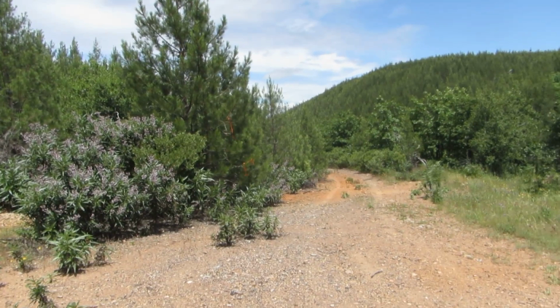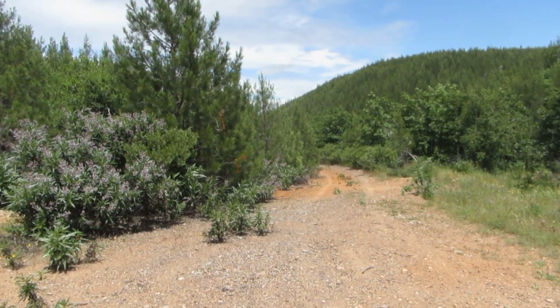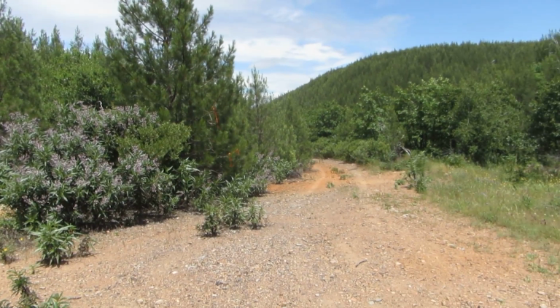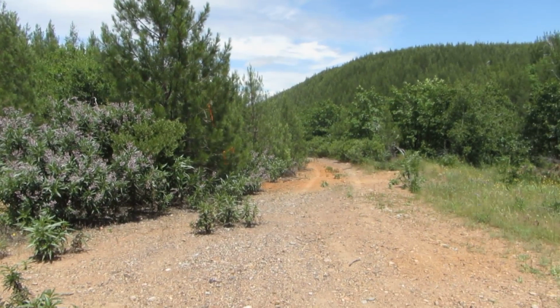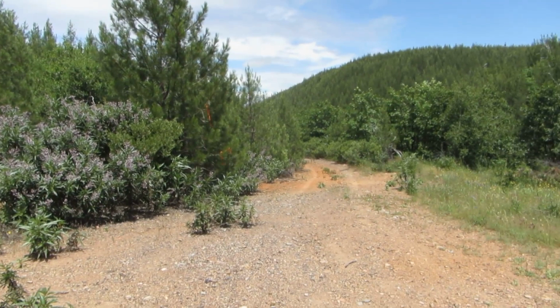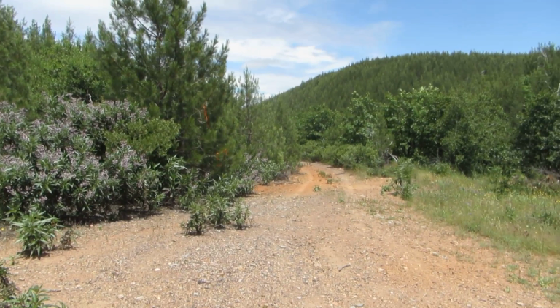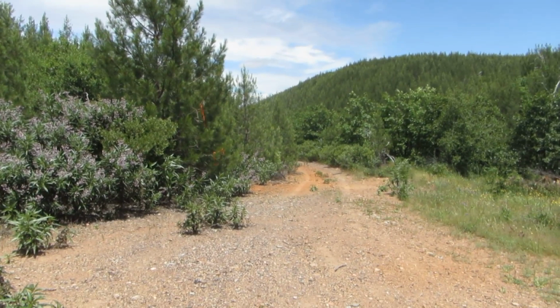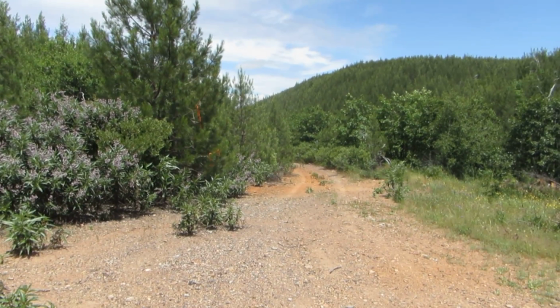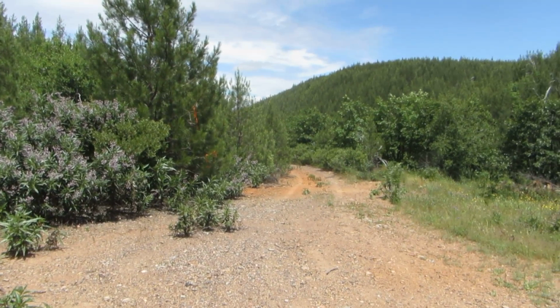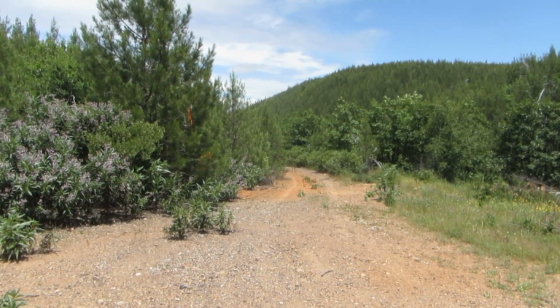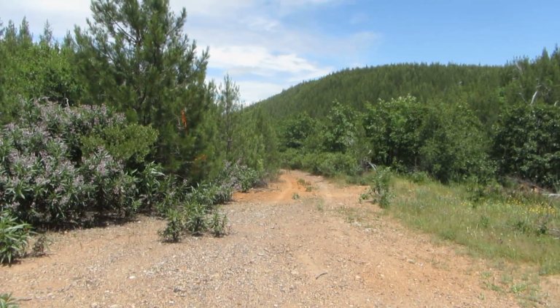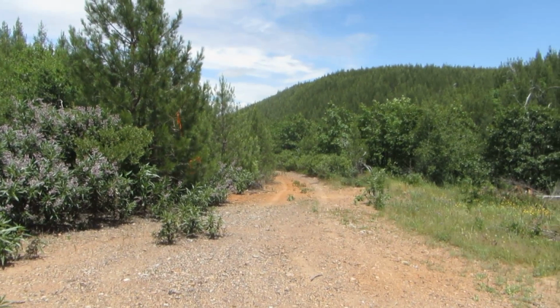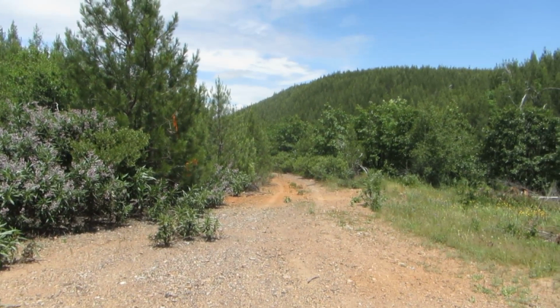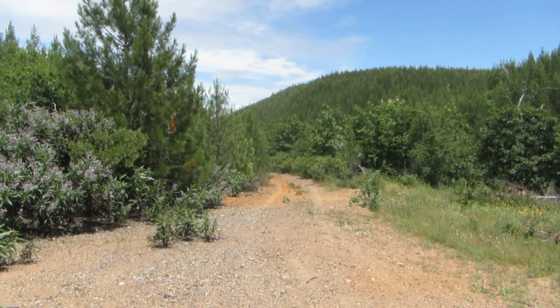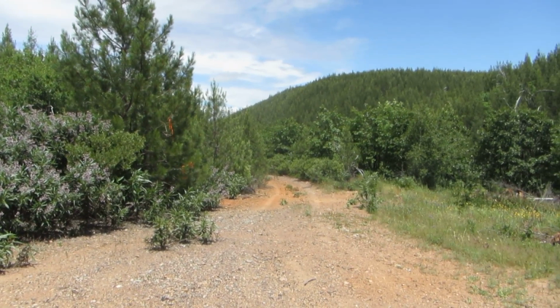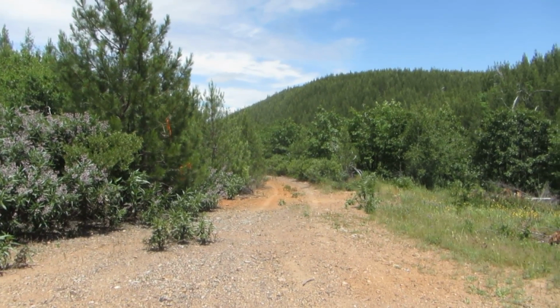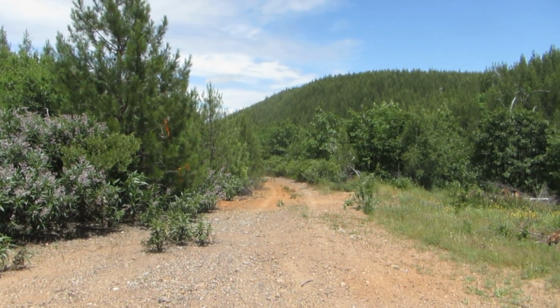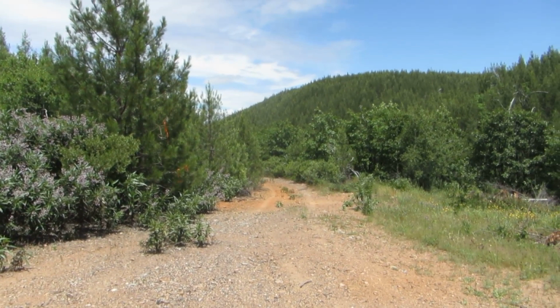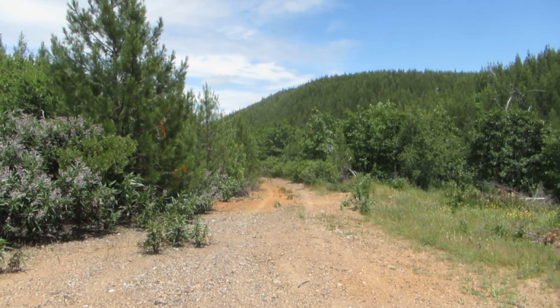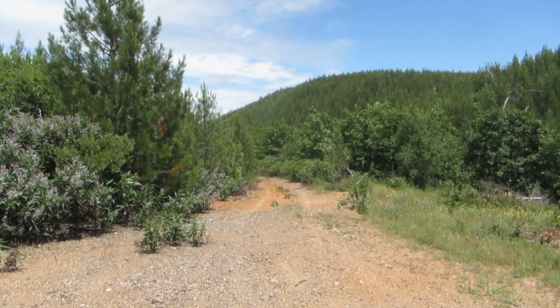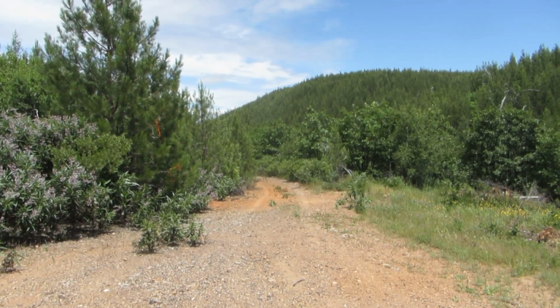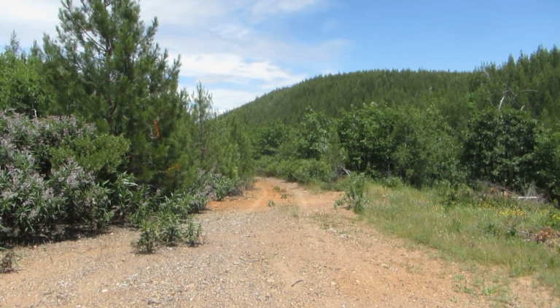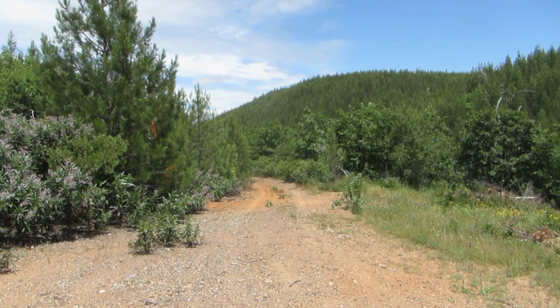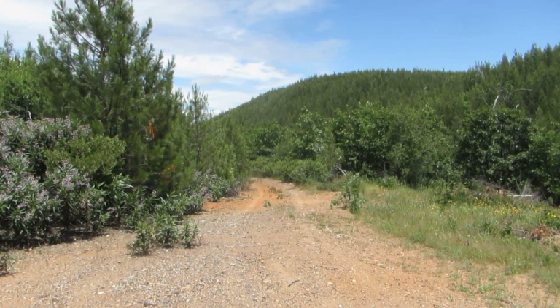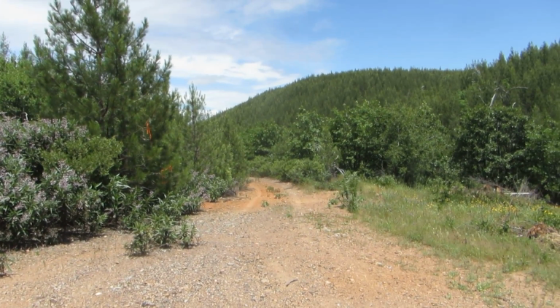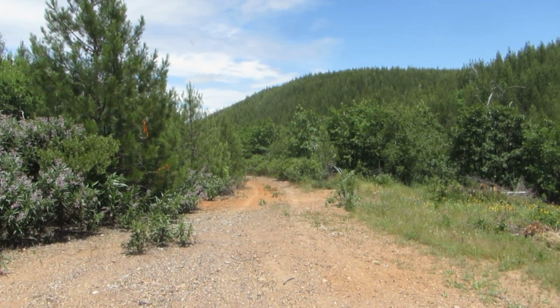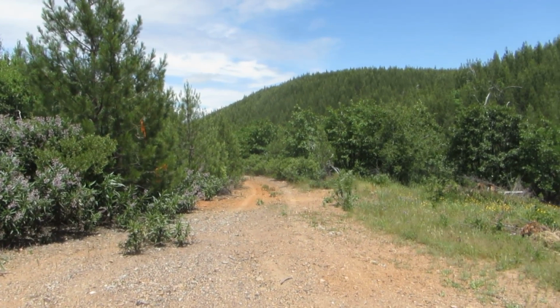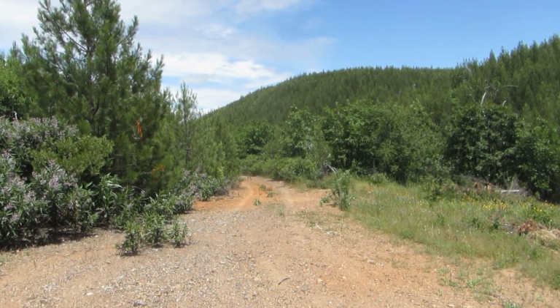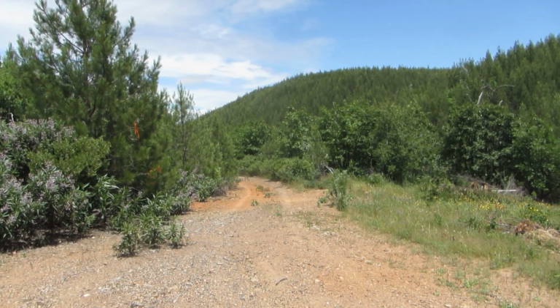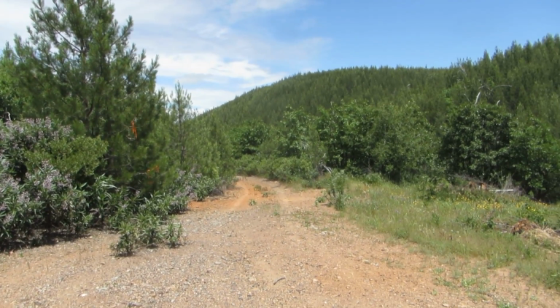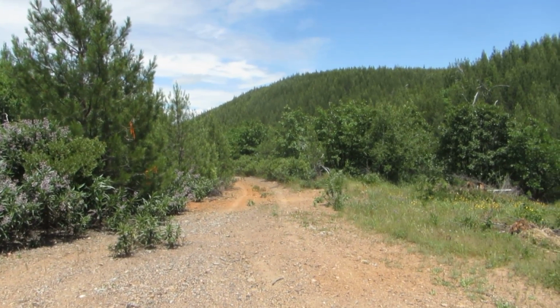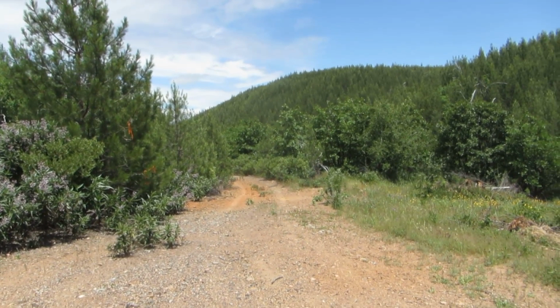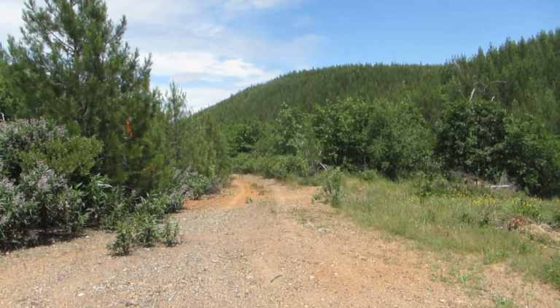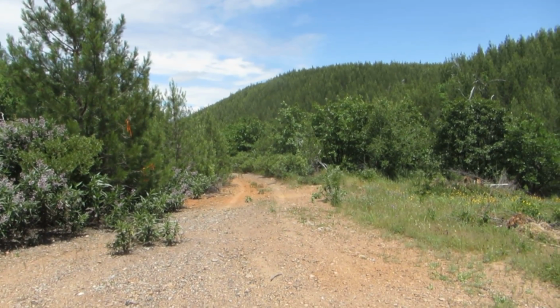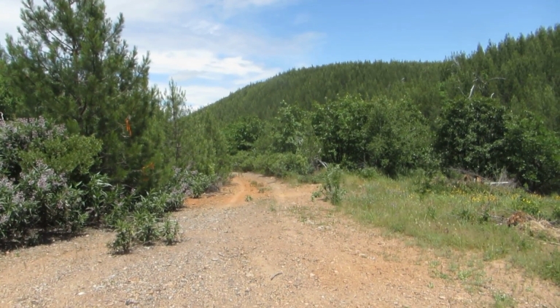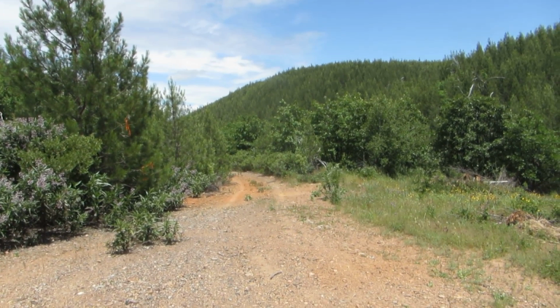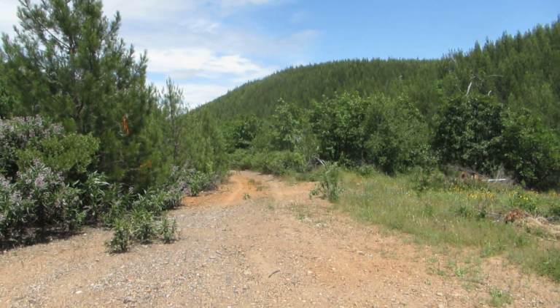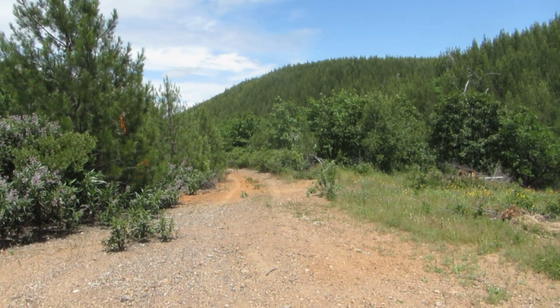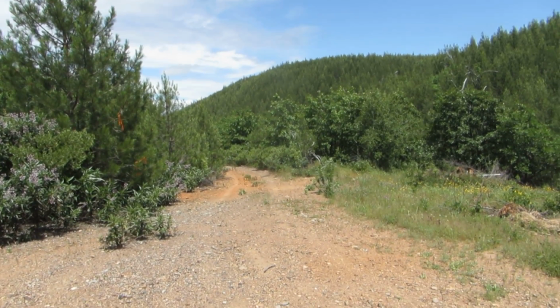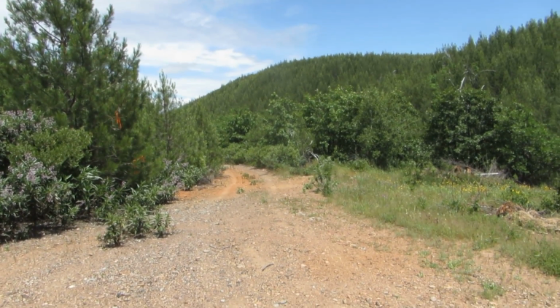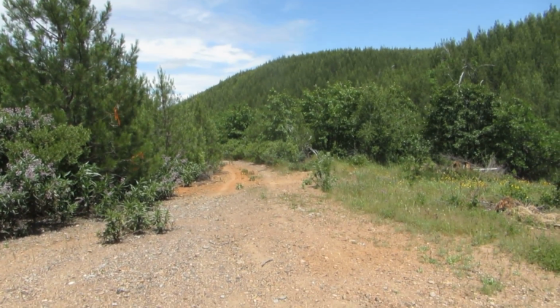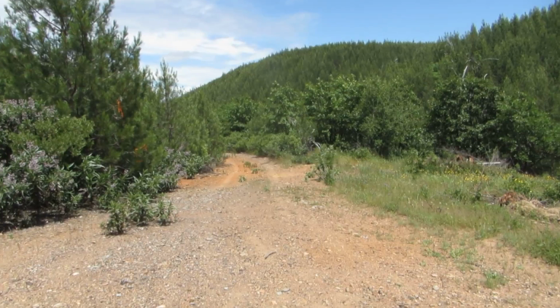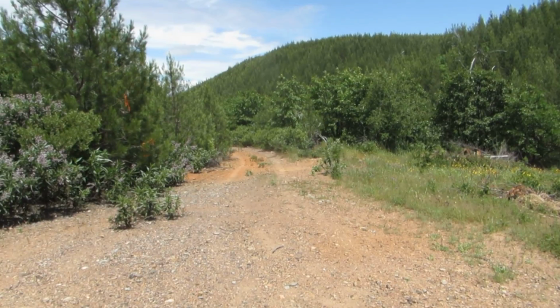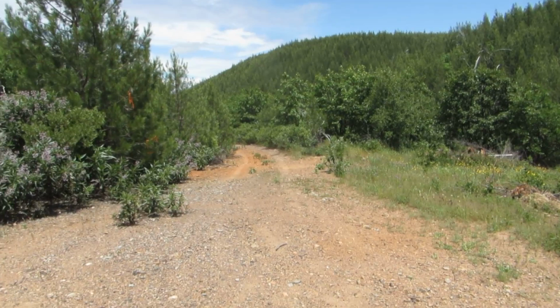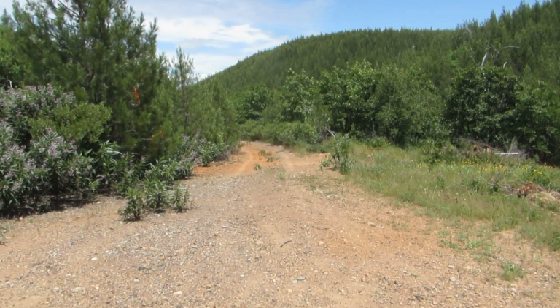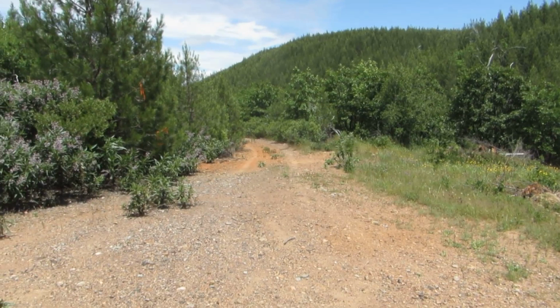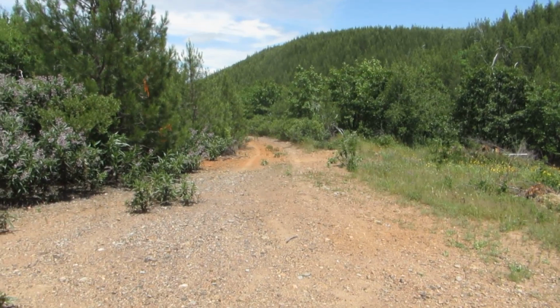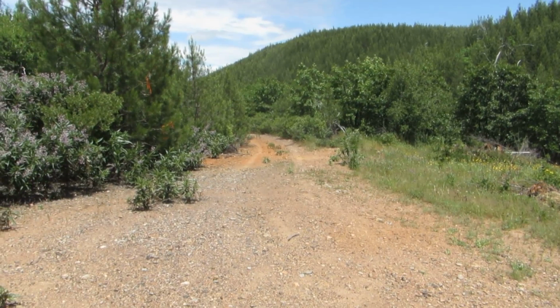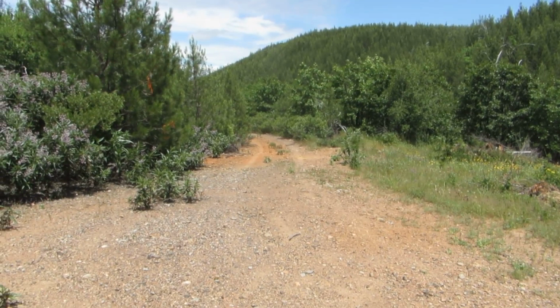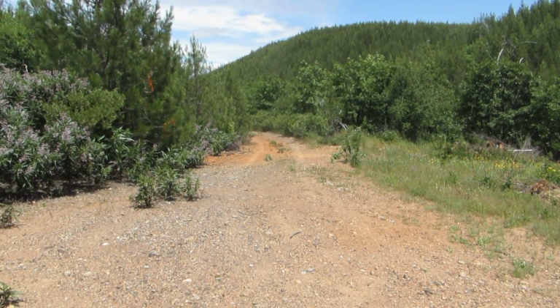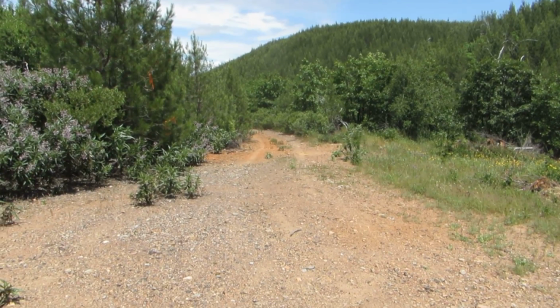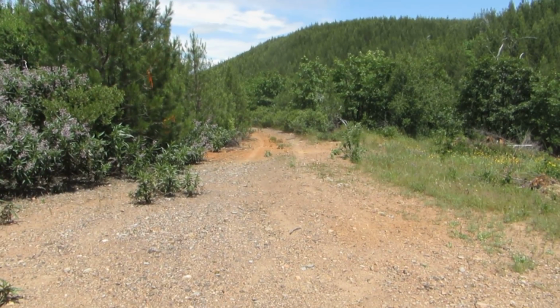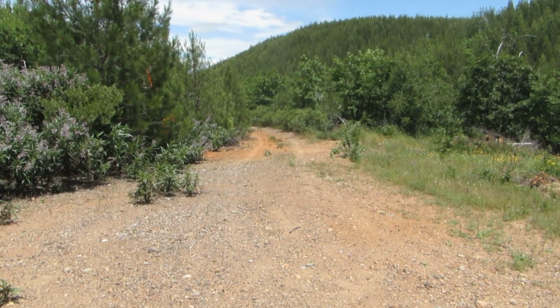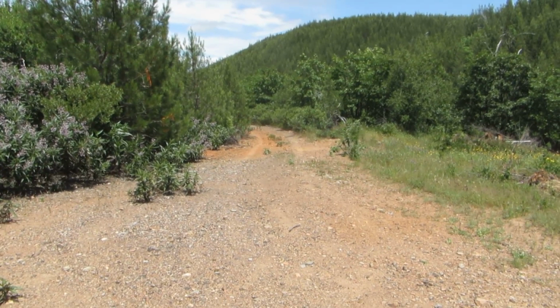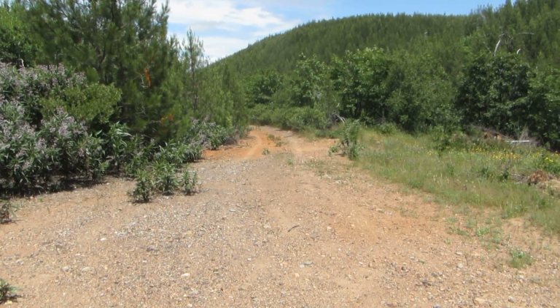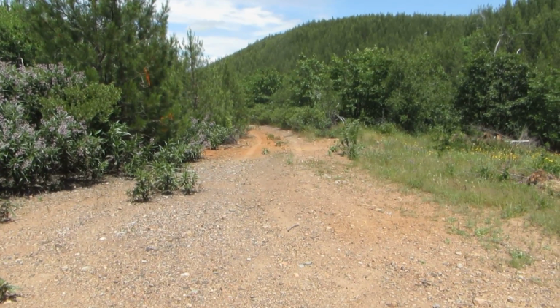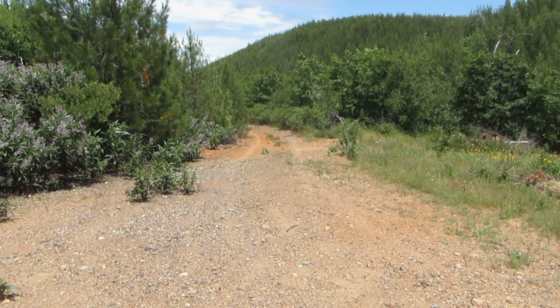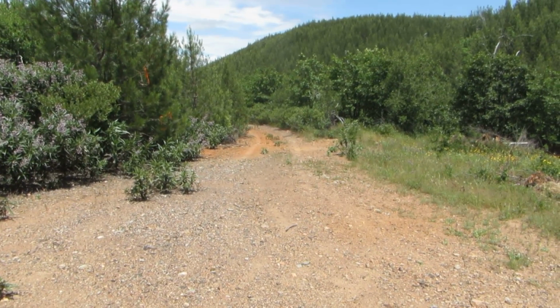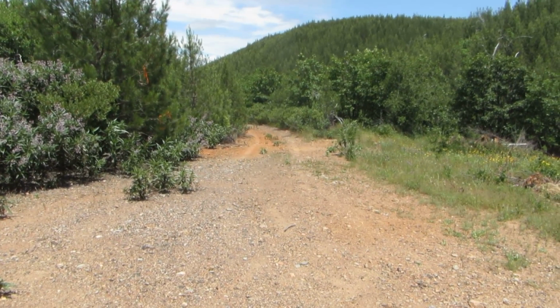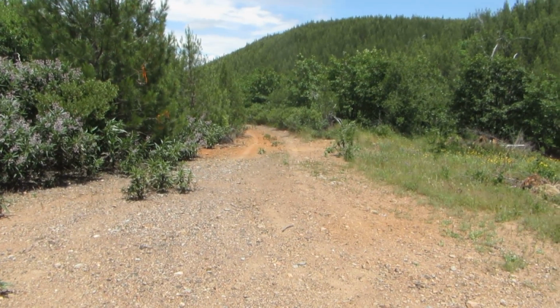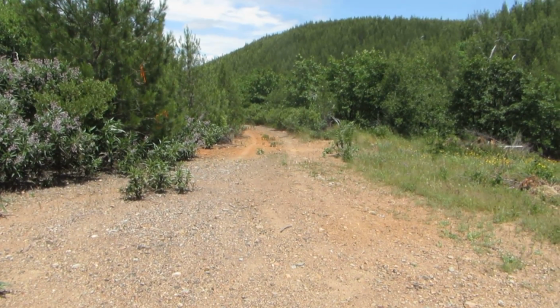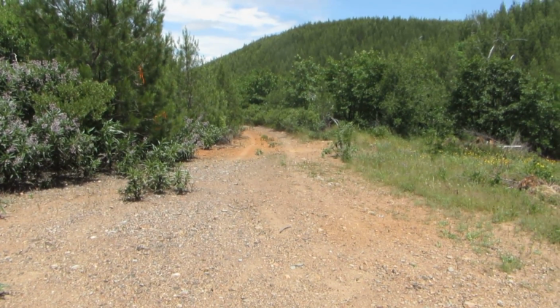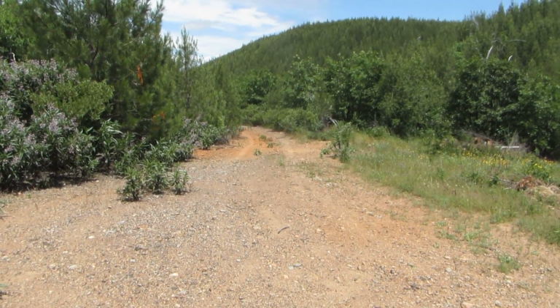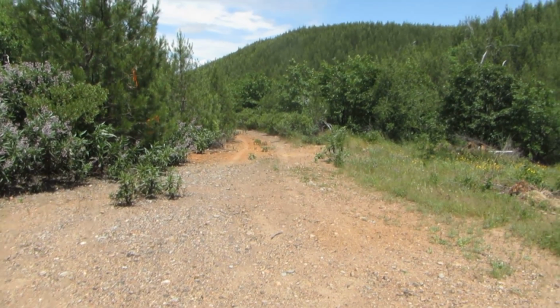Okay, here's a new listing. 20 acres on Backbone Ridge Road. This is something called Painter Way right here.